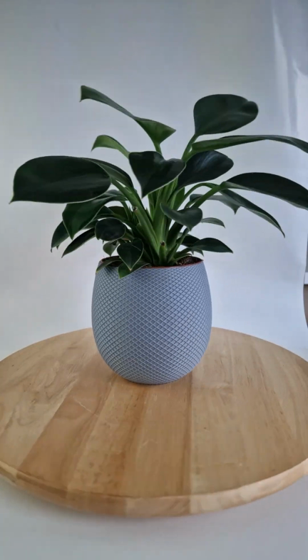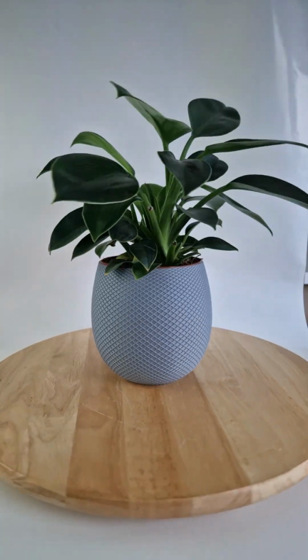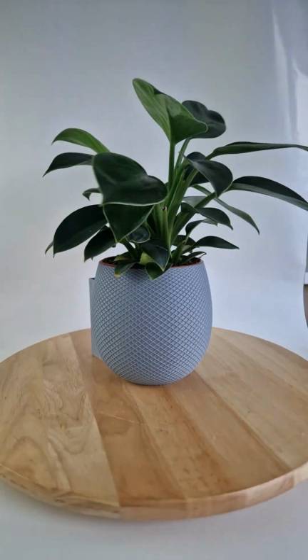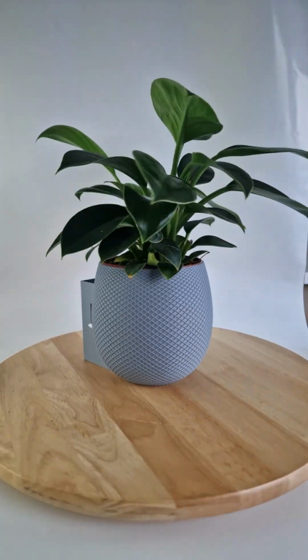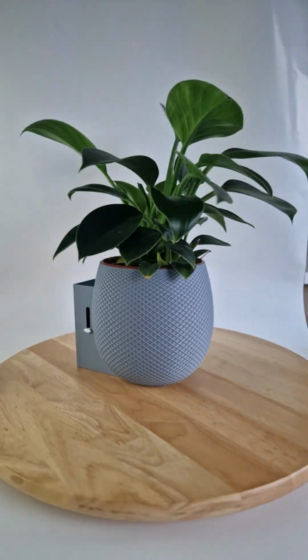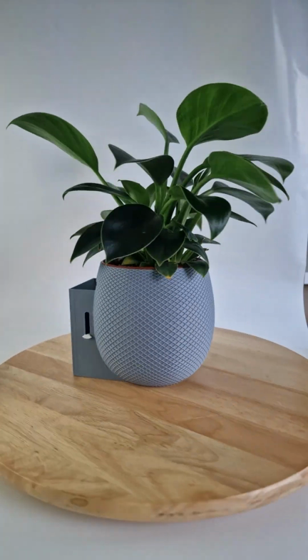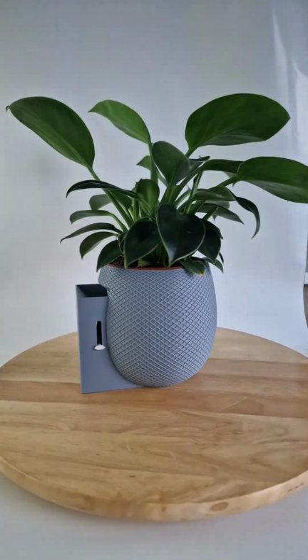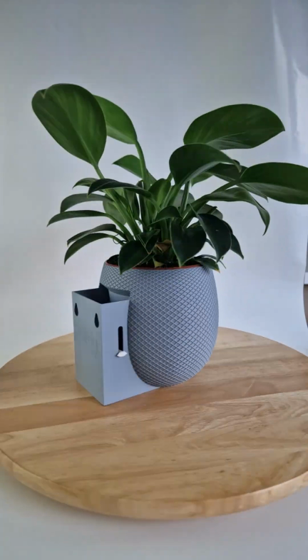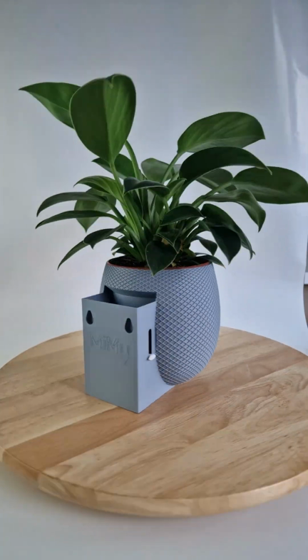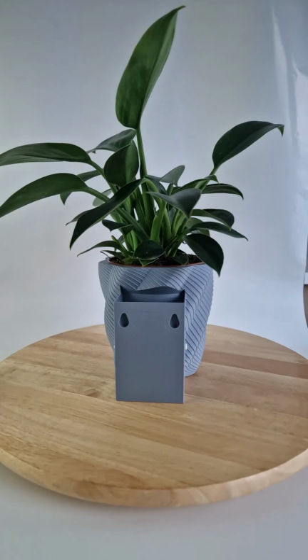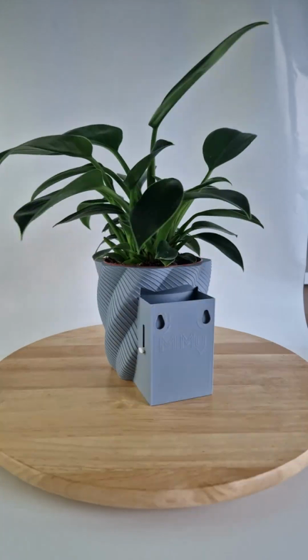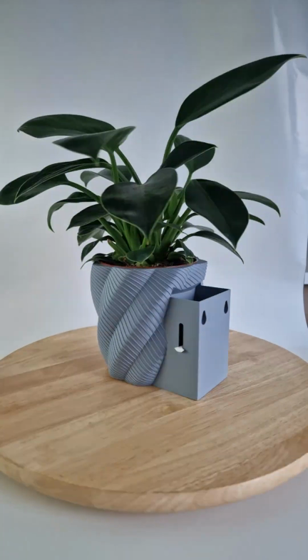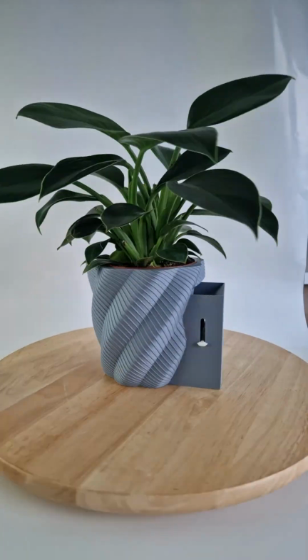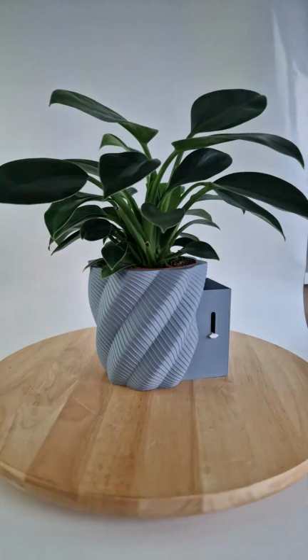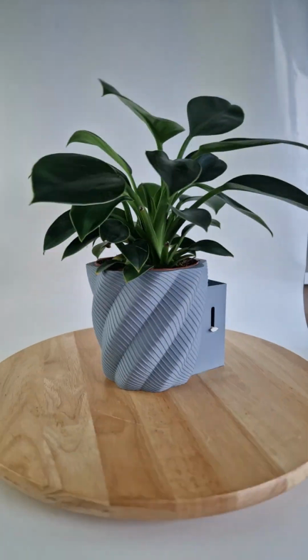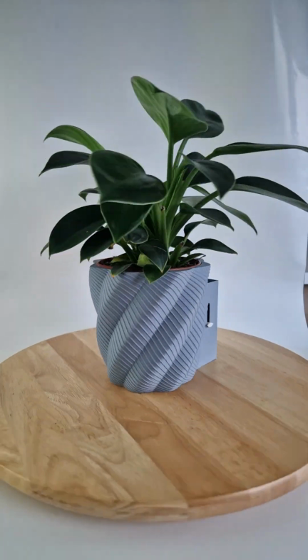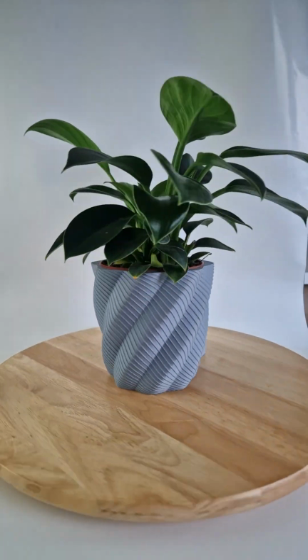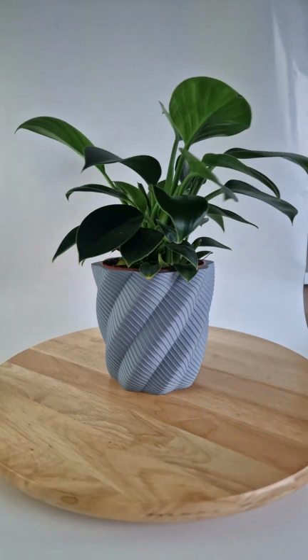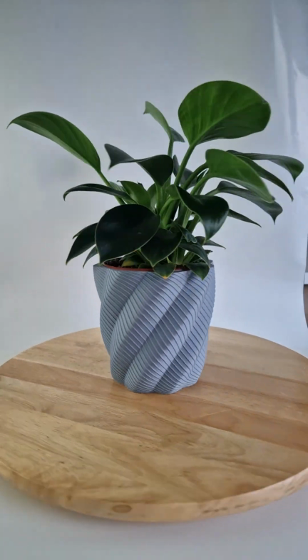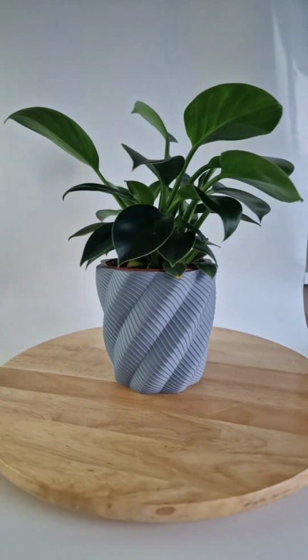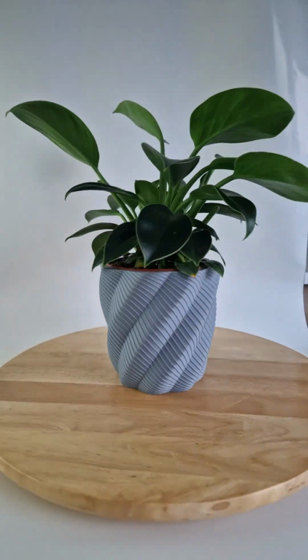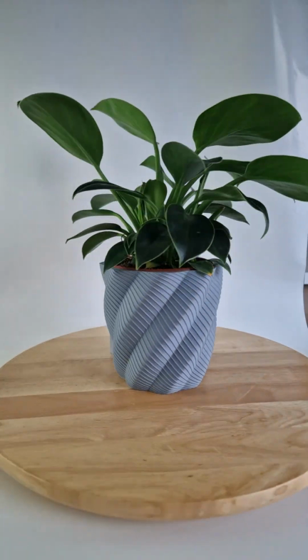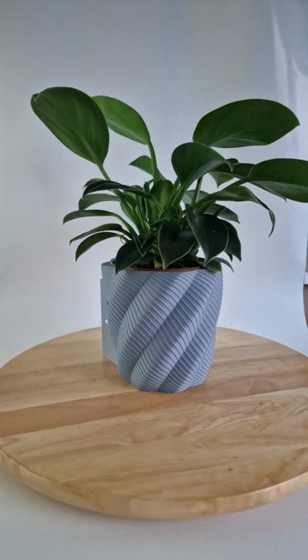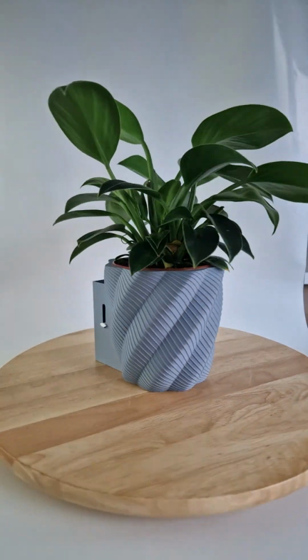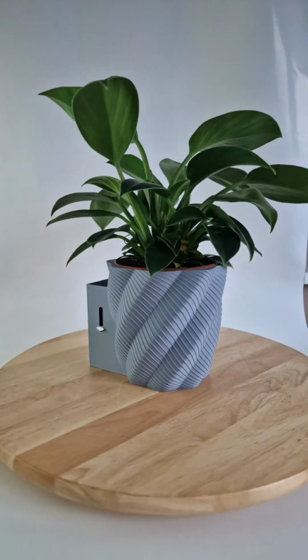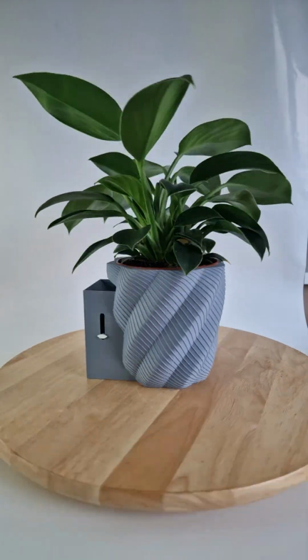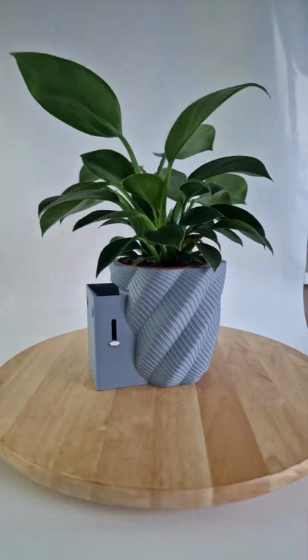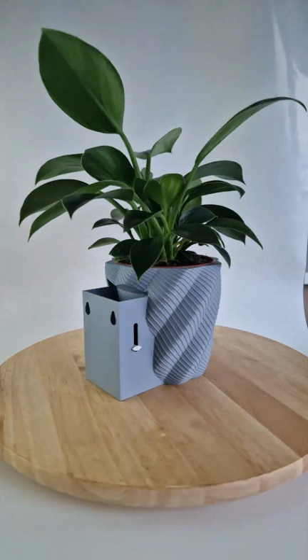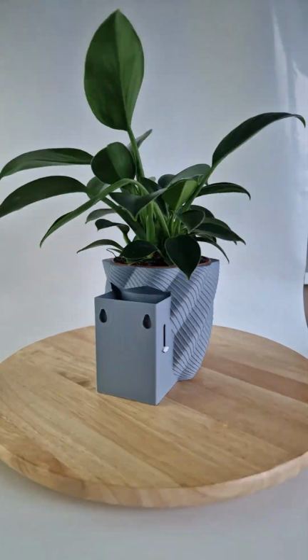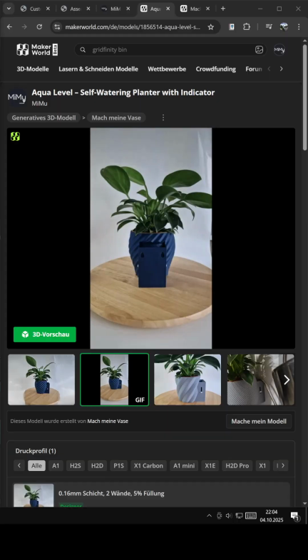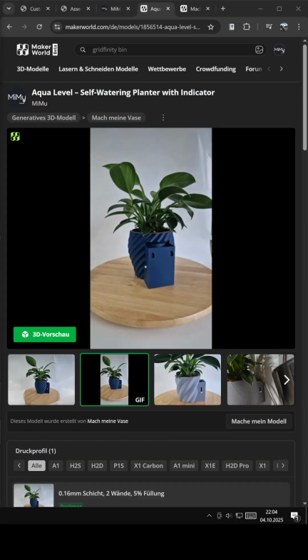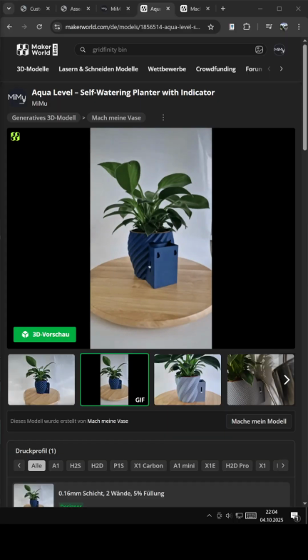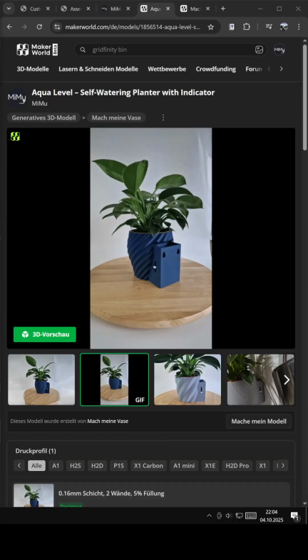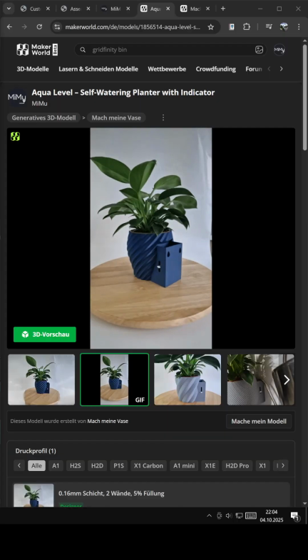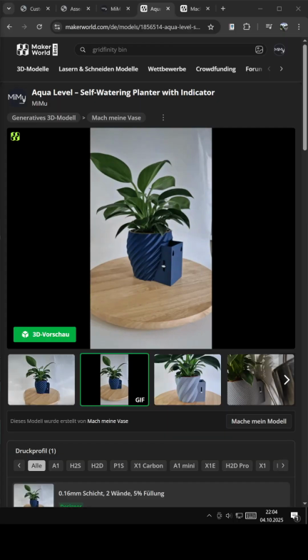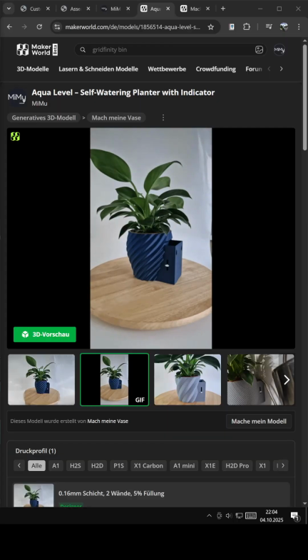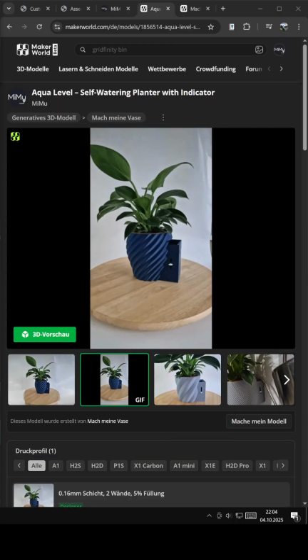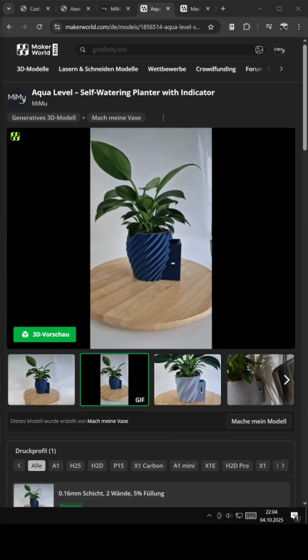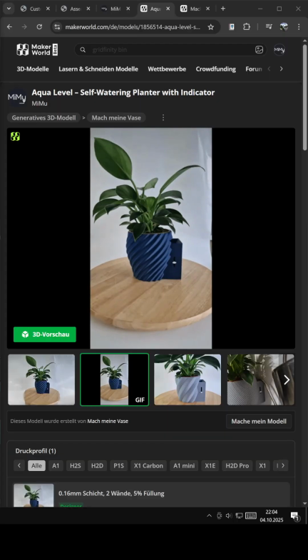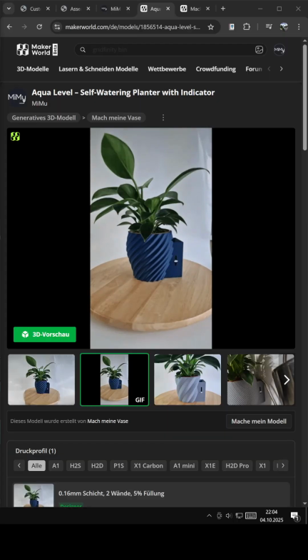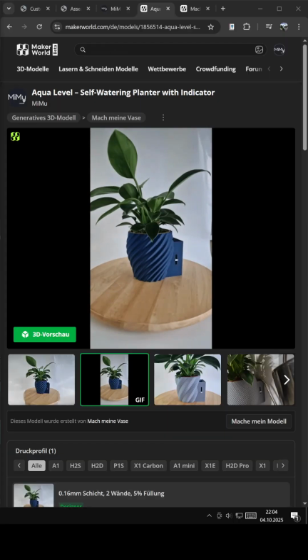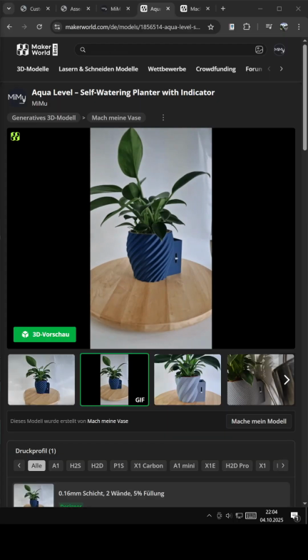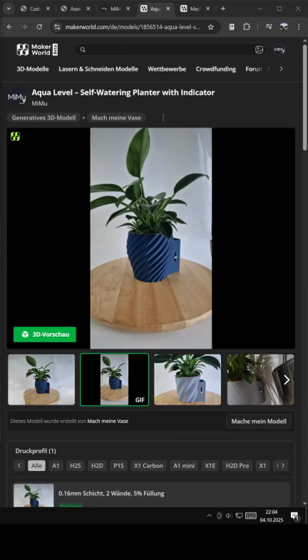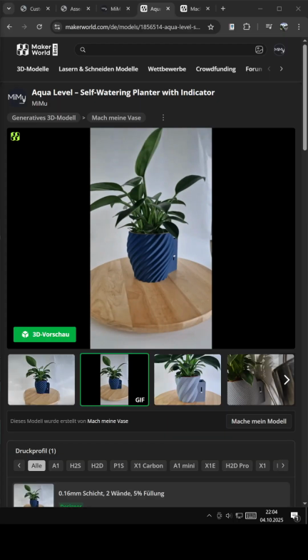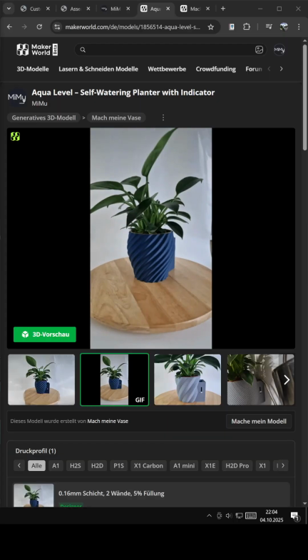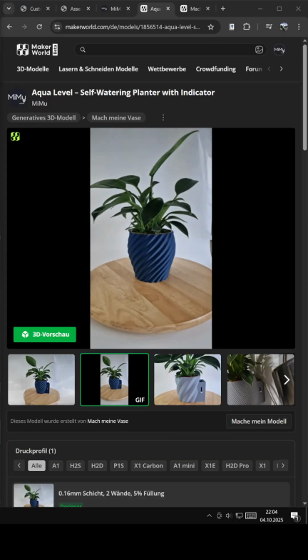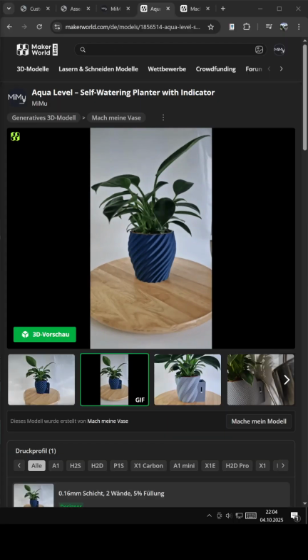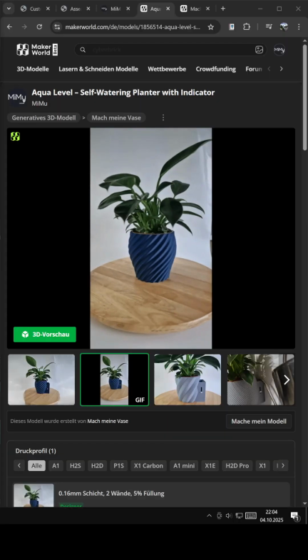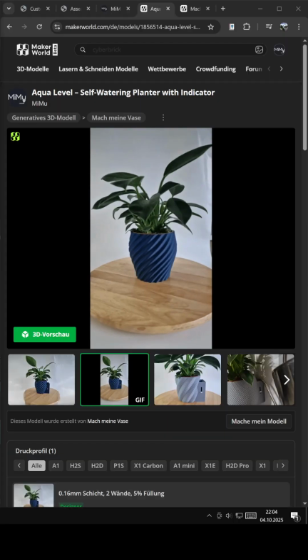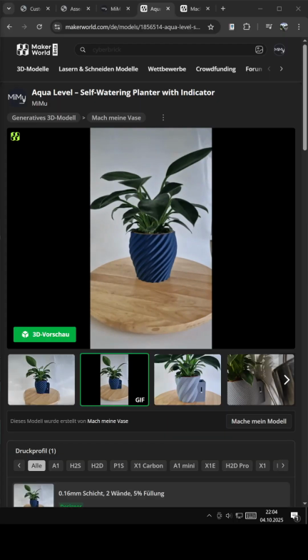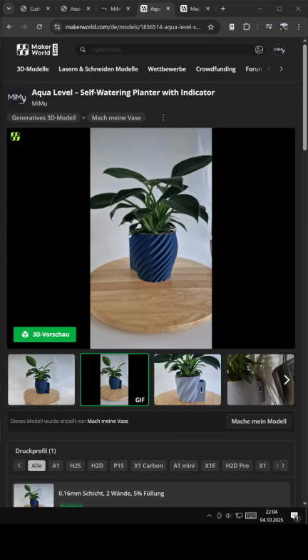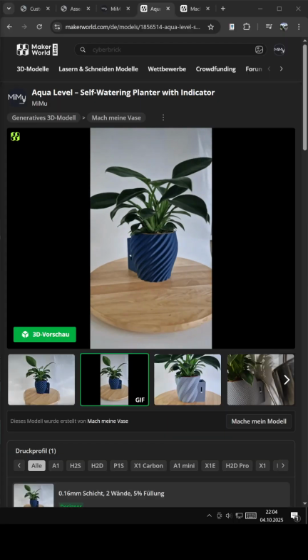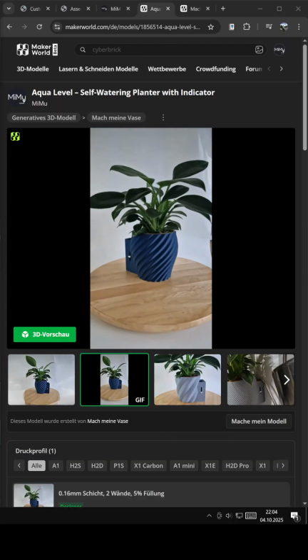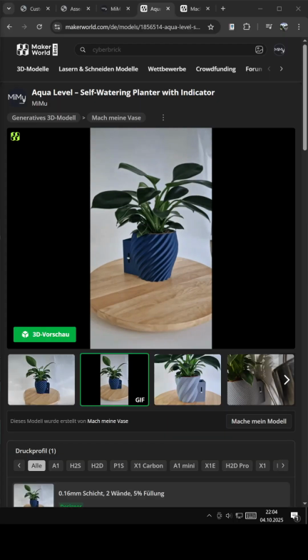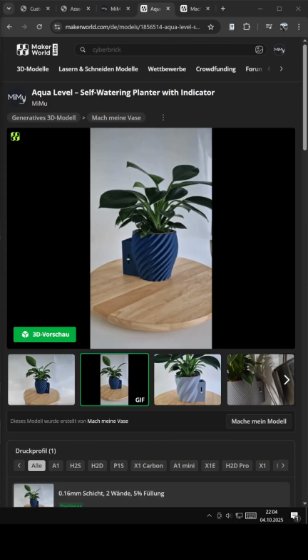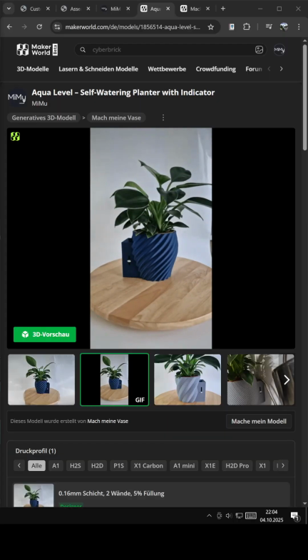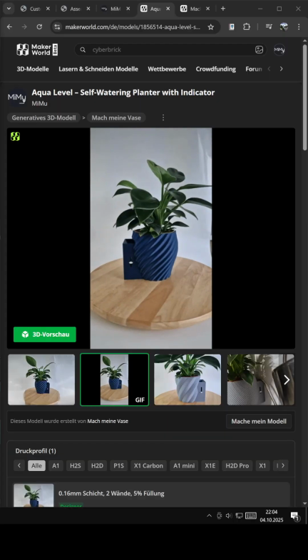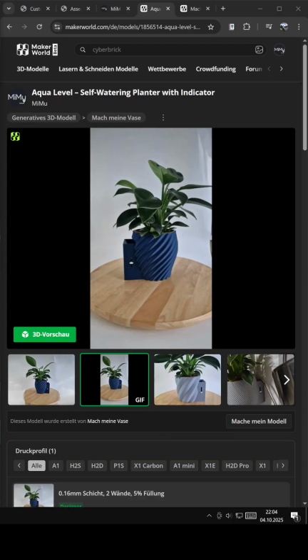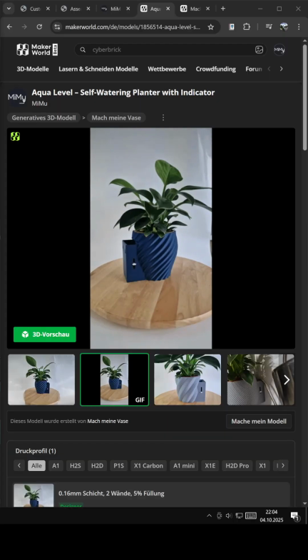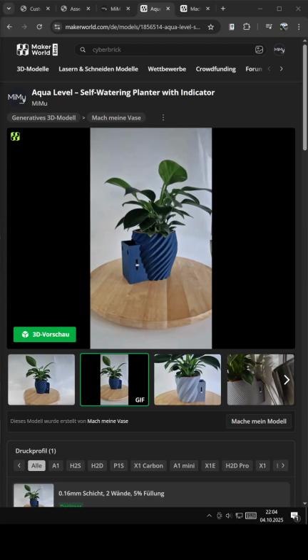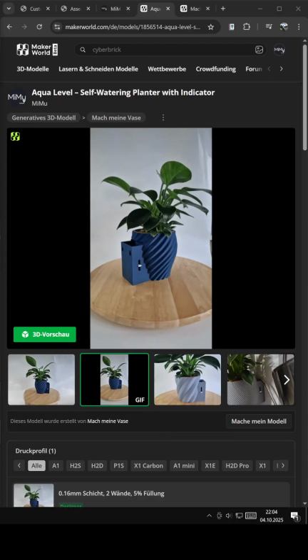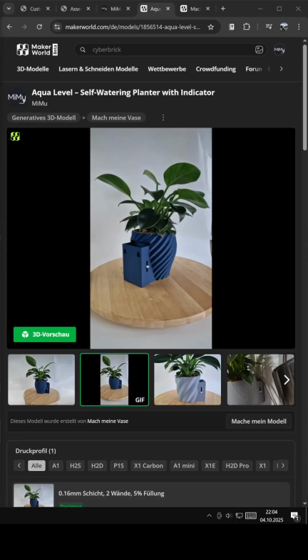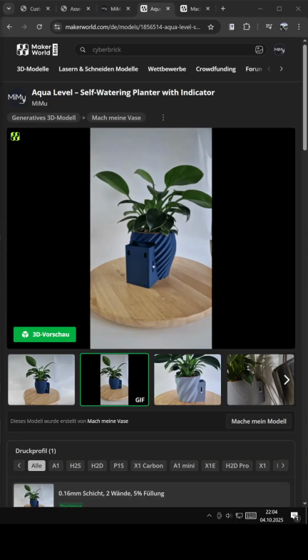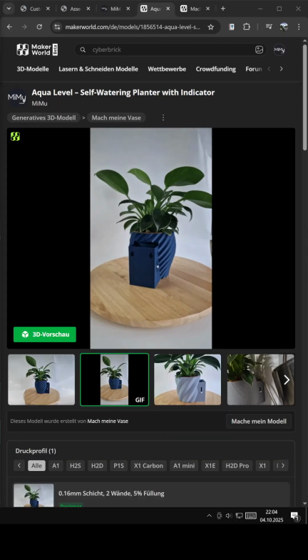The whole project is completely free to download right now on Maker World, along with a simple assembly and customization guide.